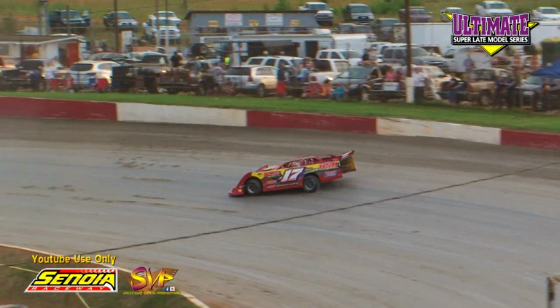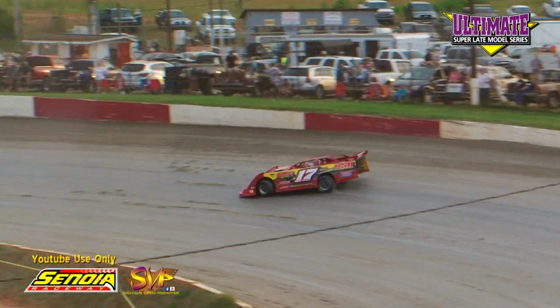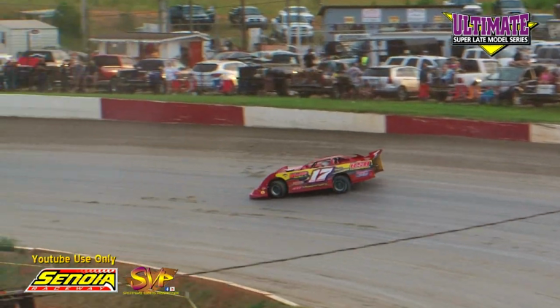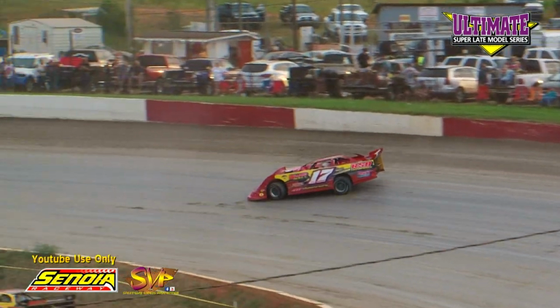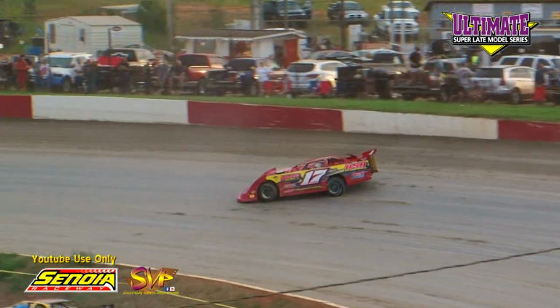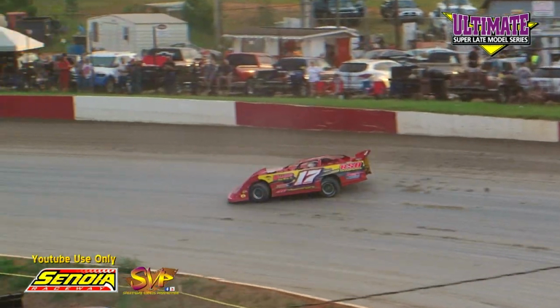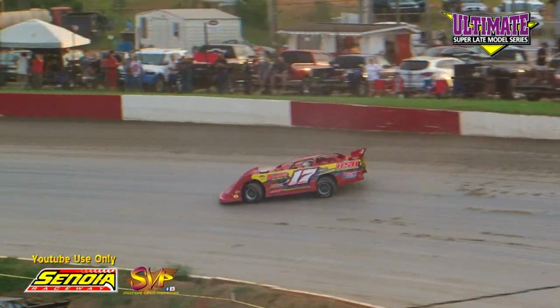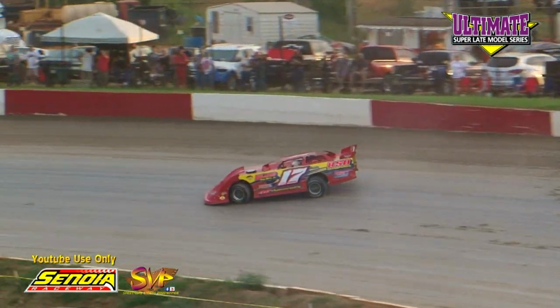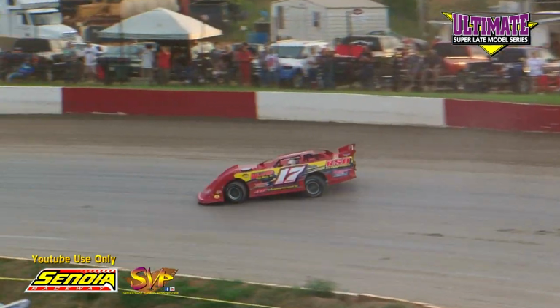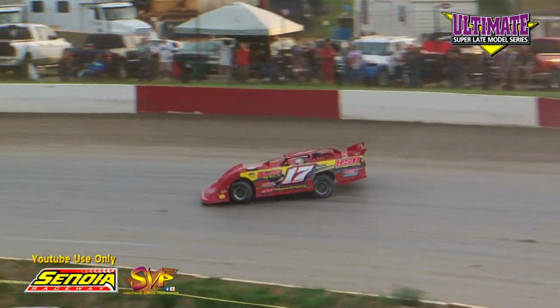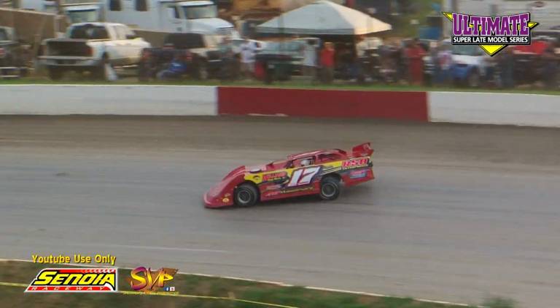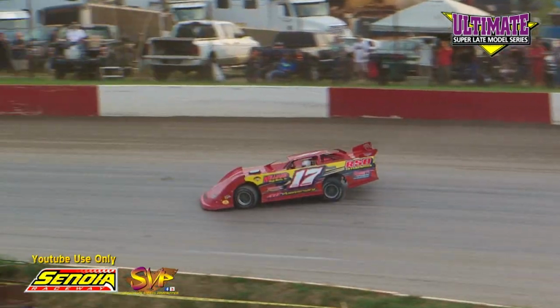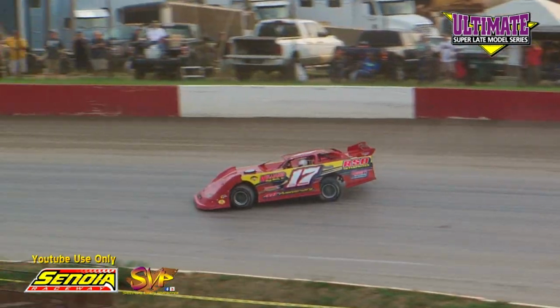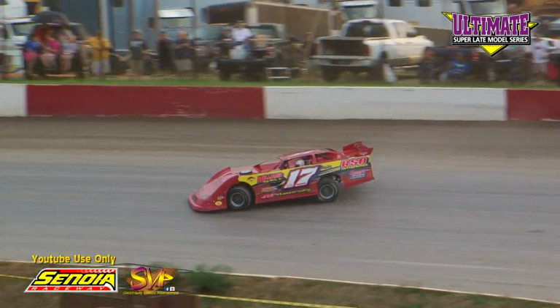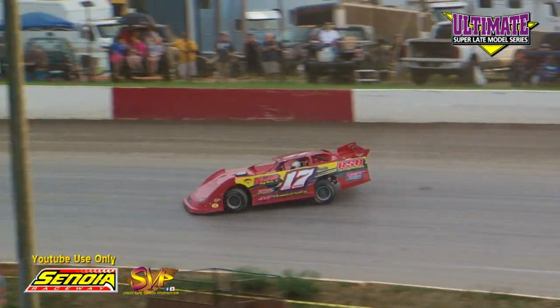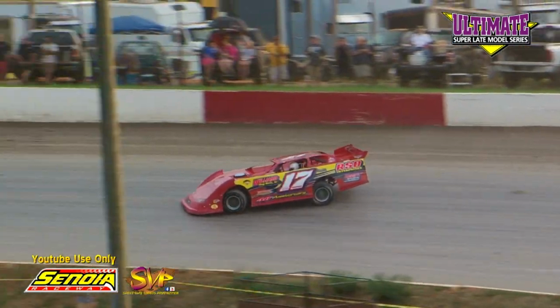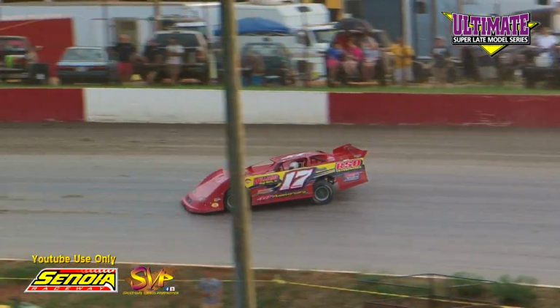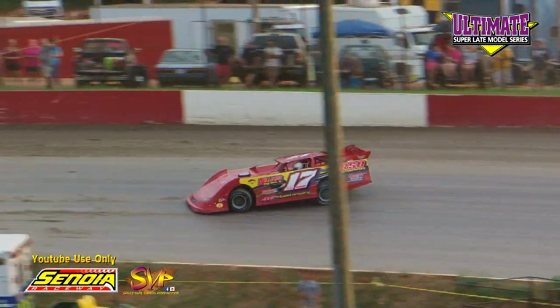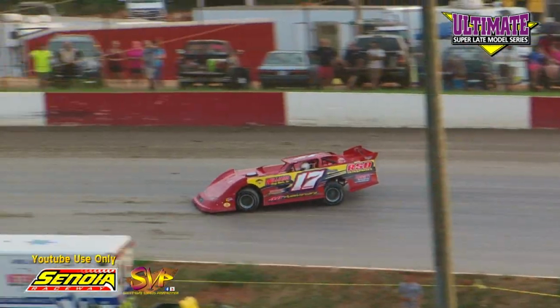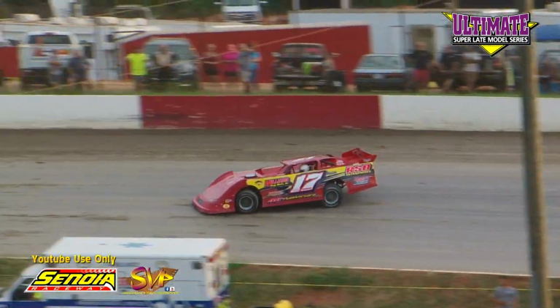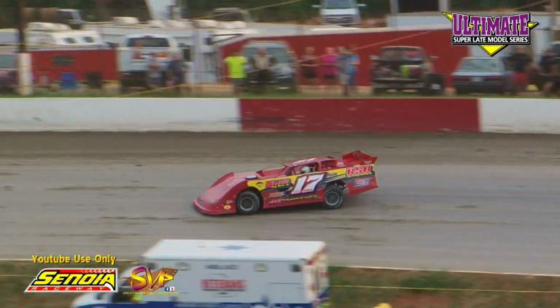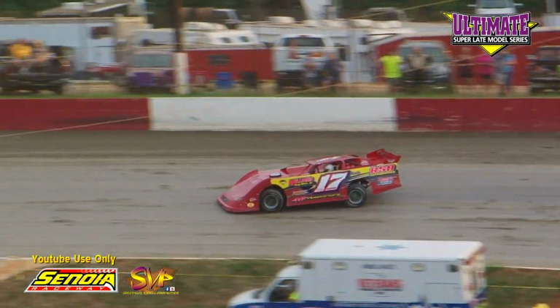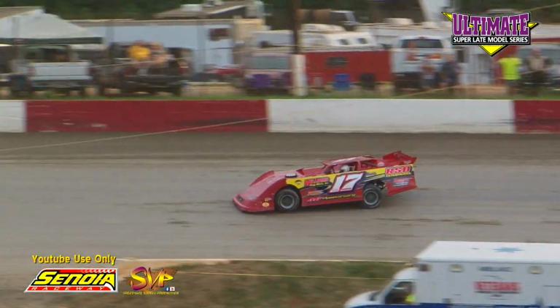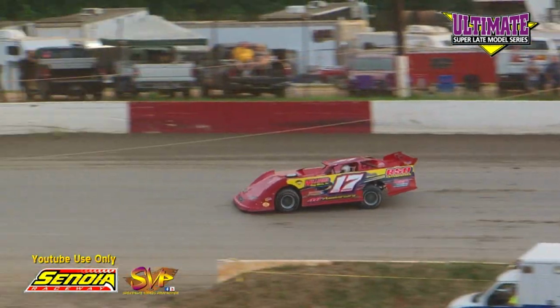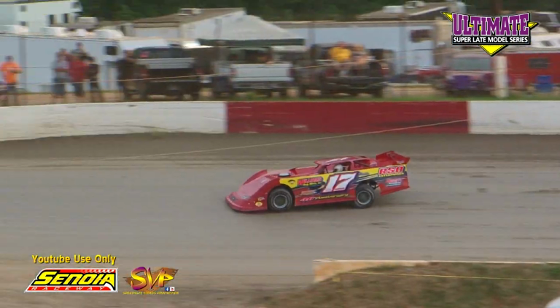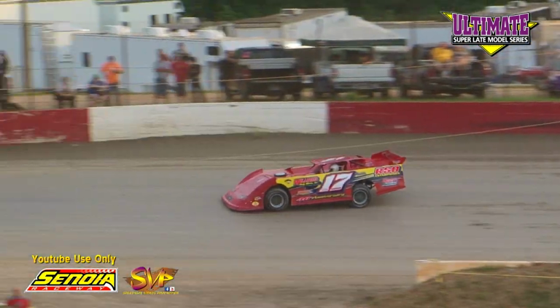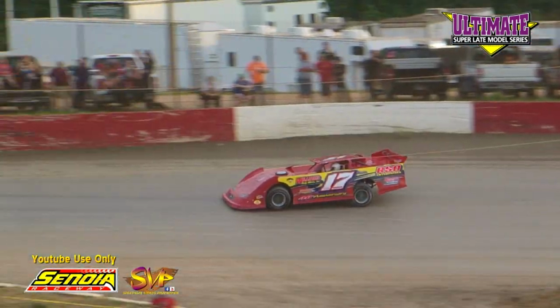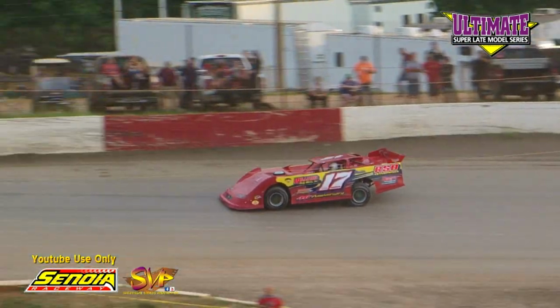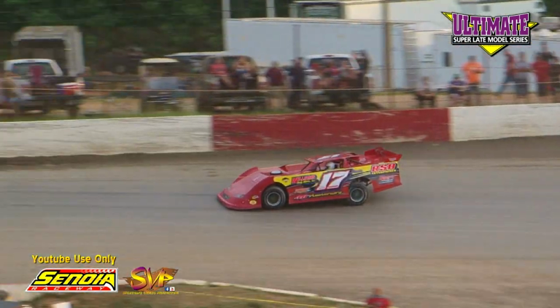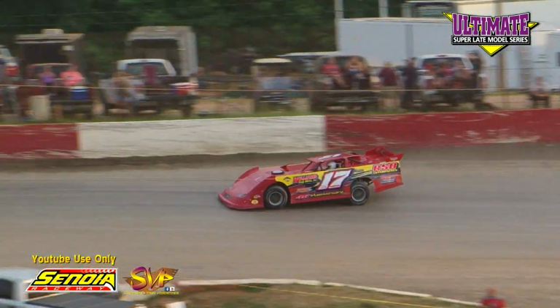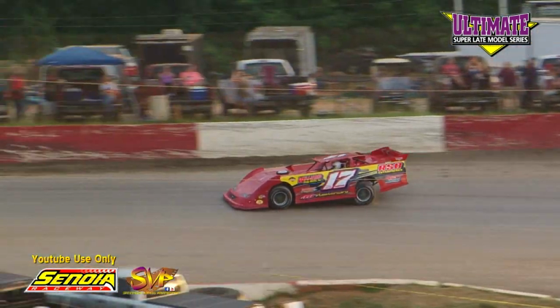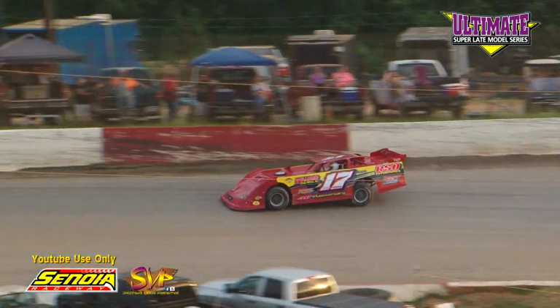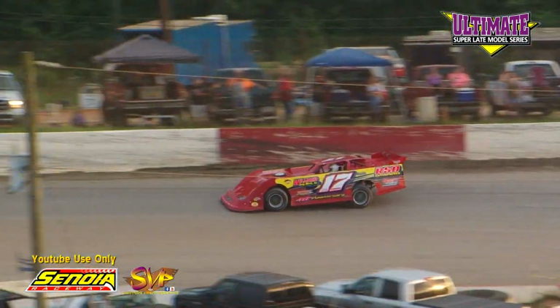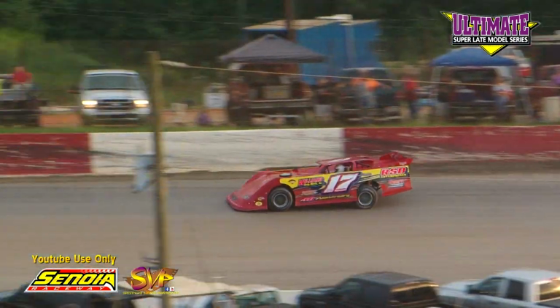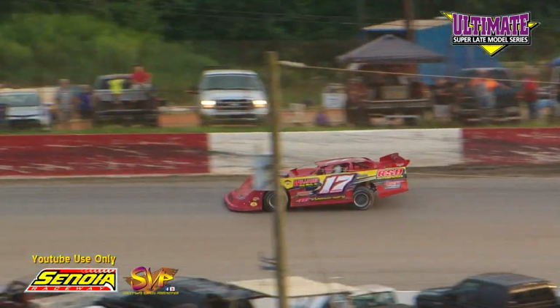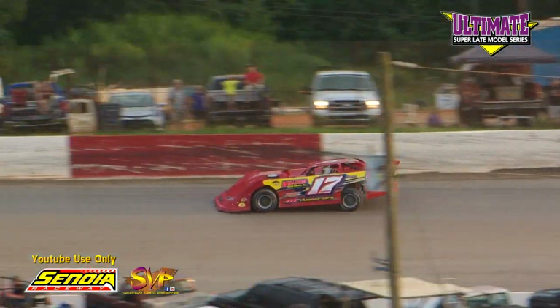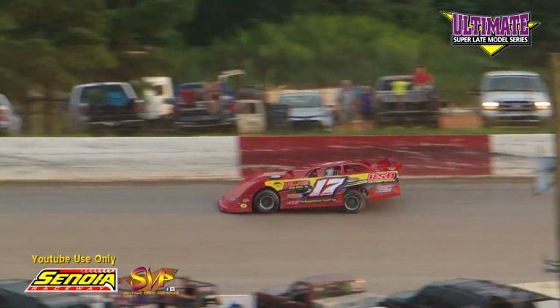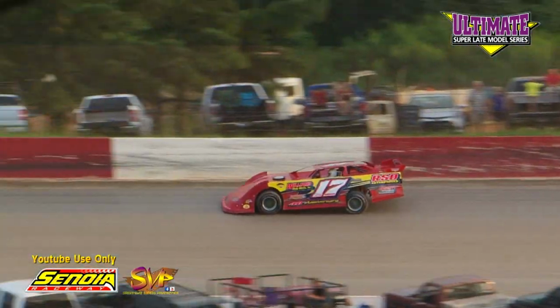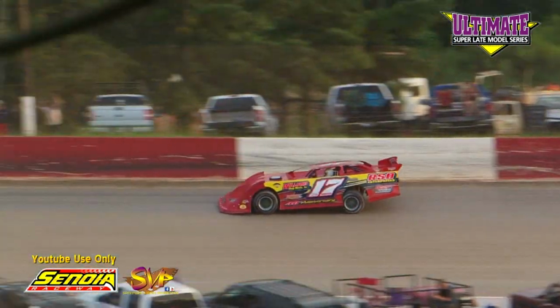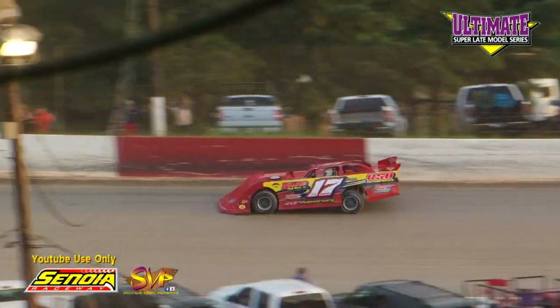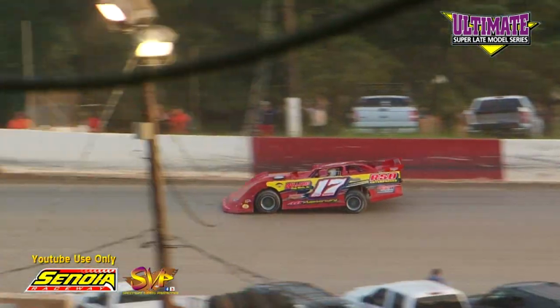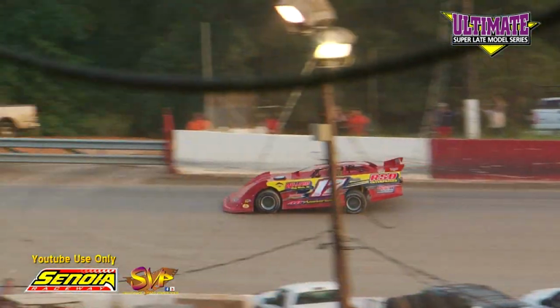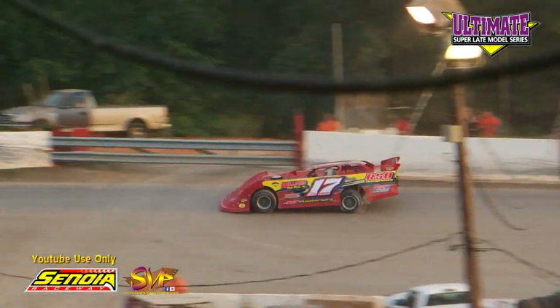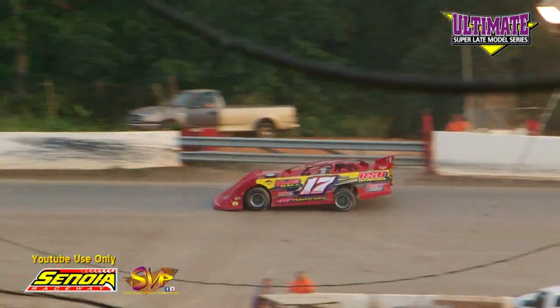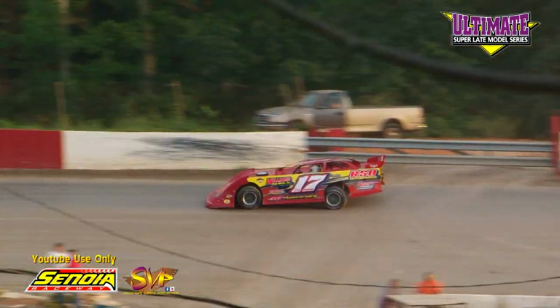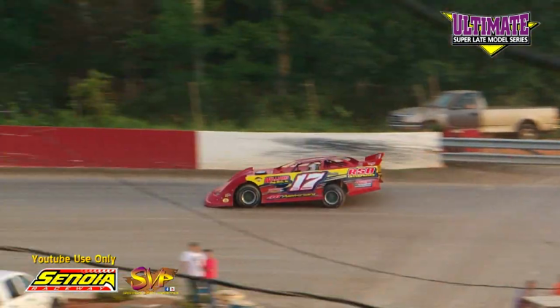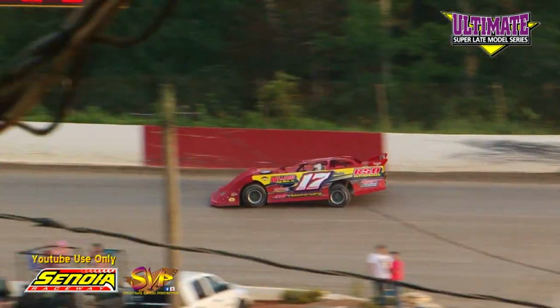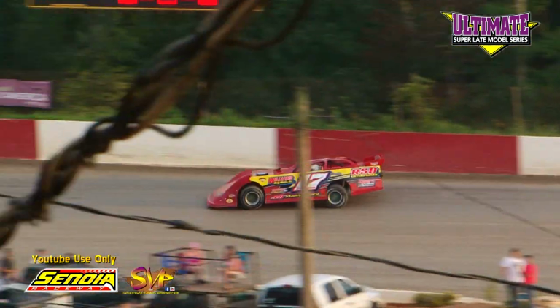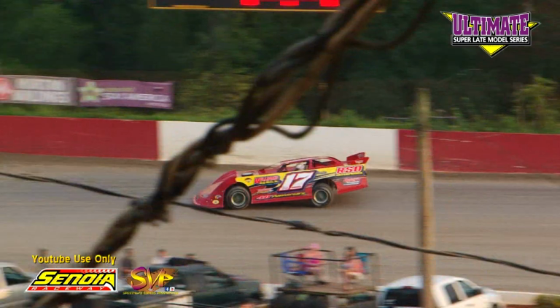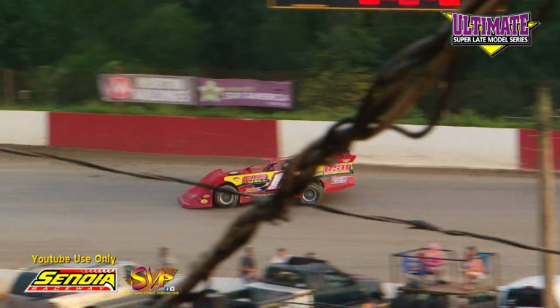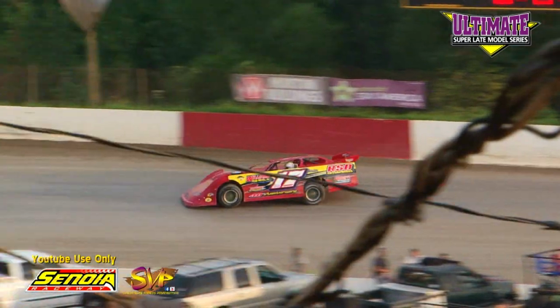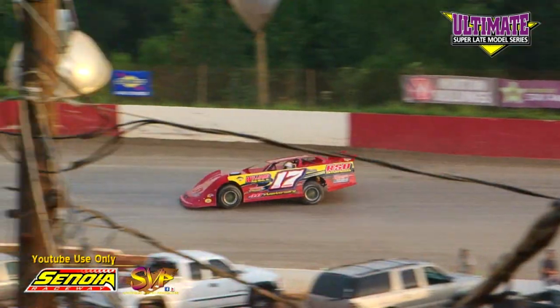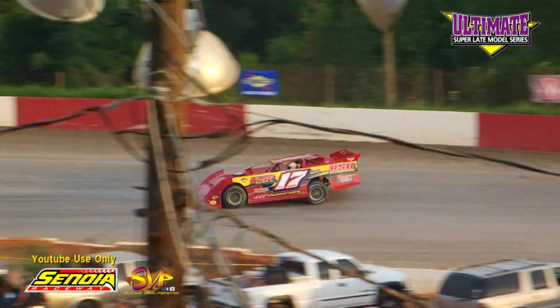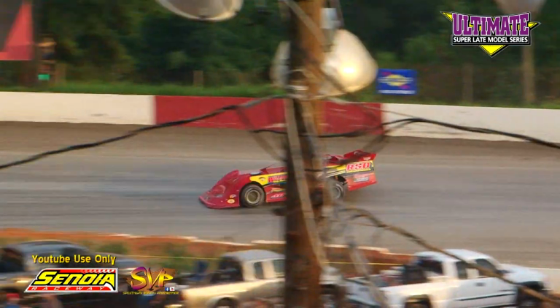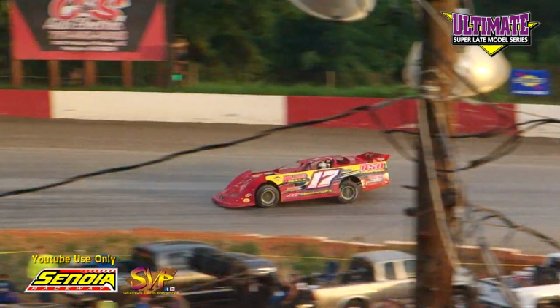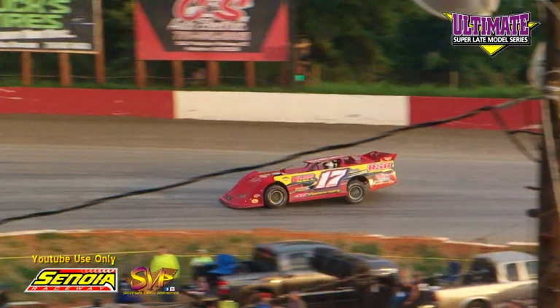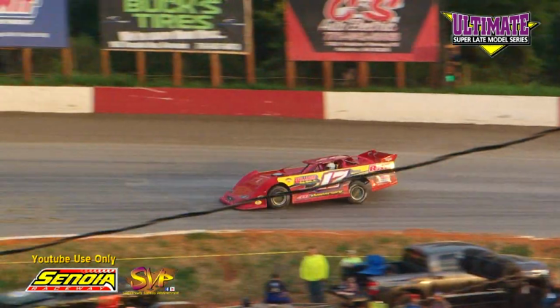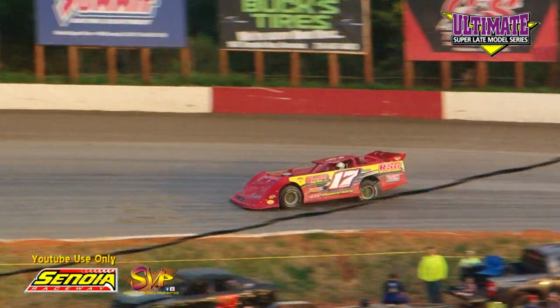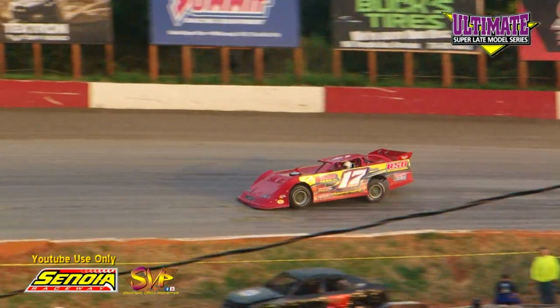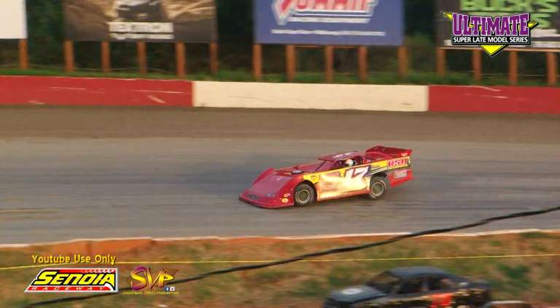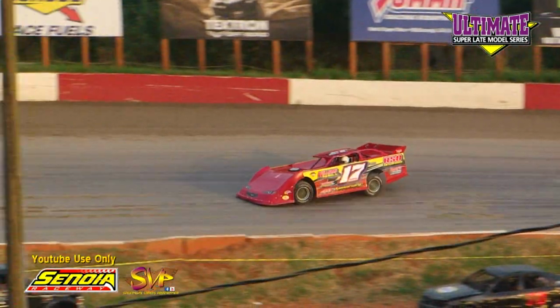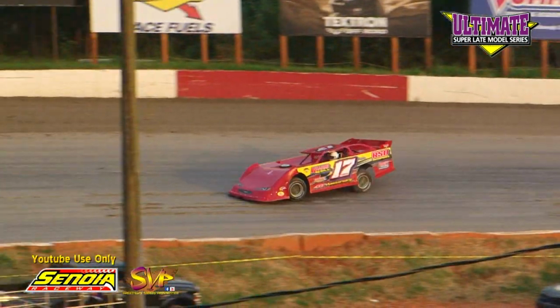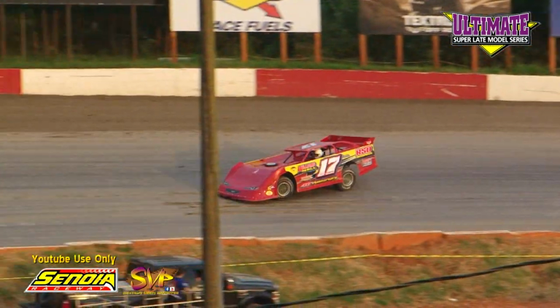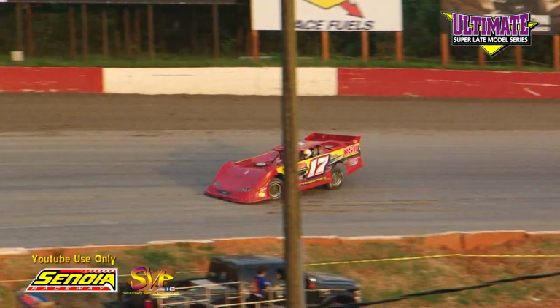First lap for Pennington: 15.092. Williams first lap: 15.538.